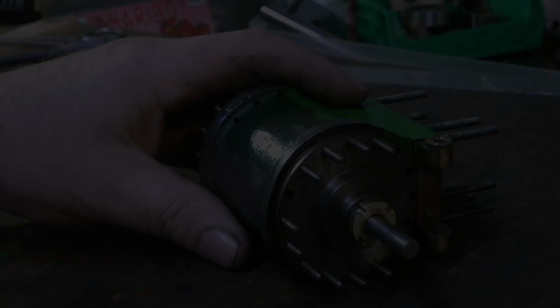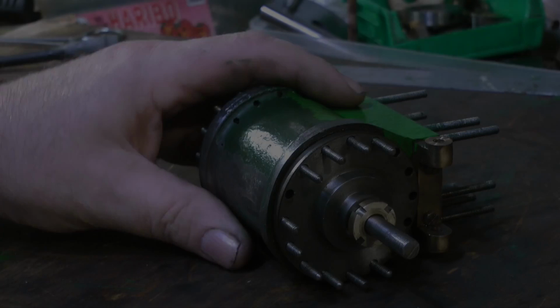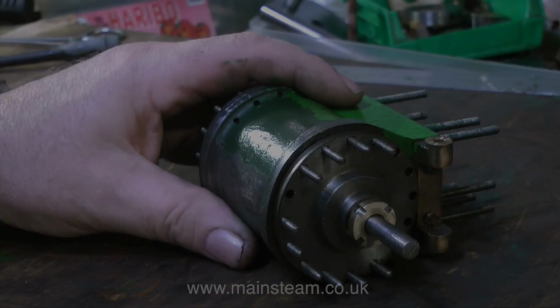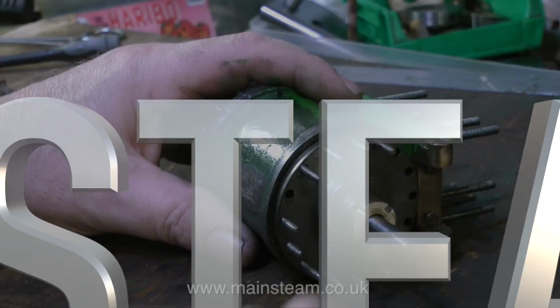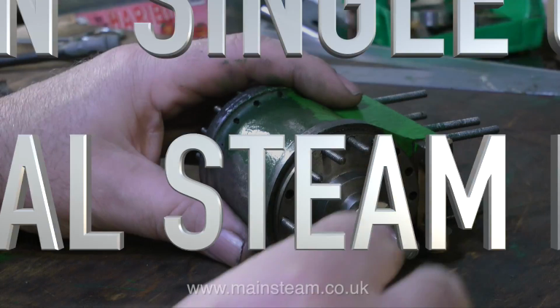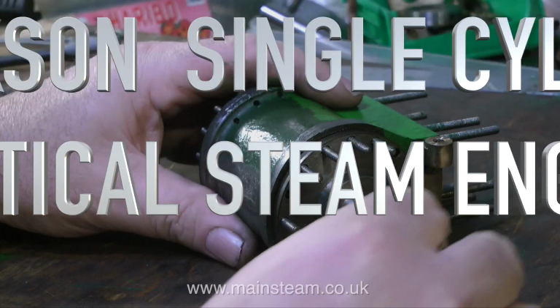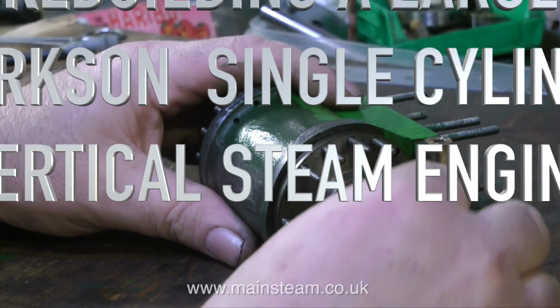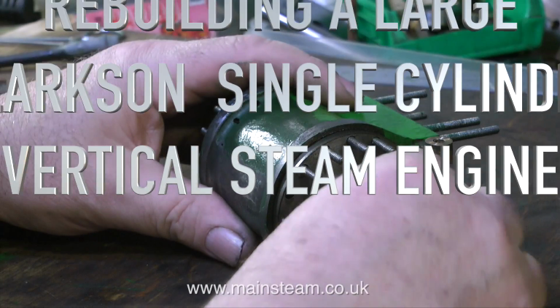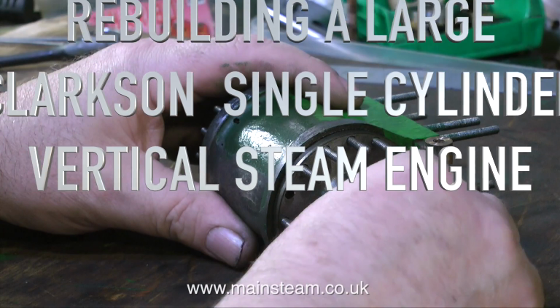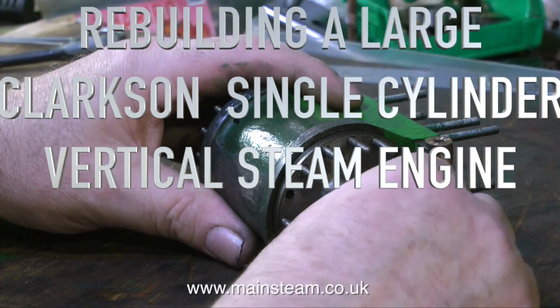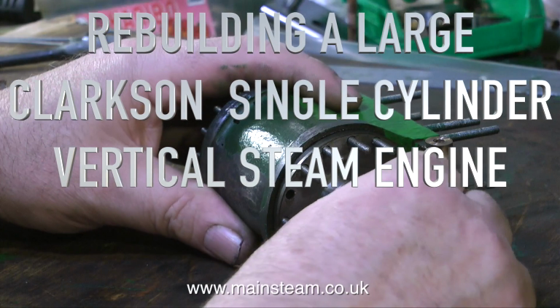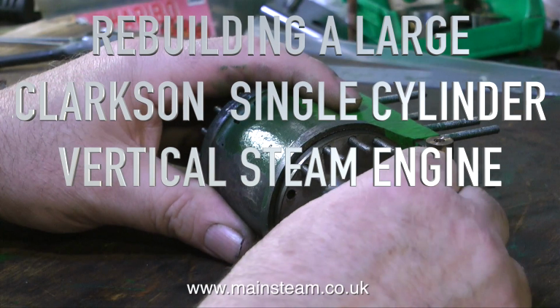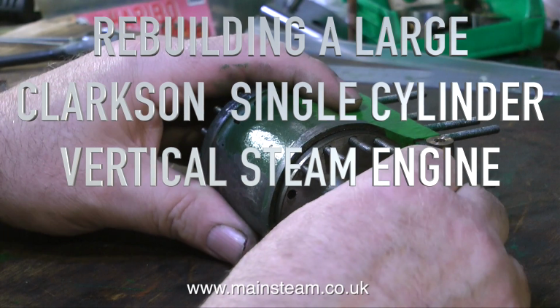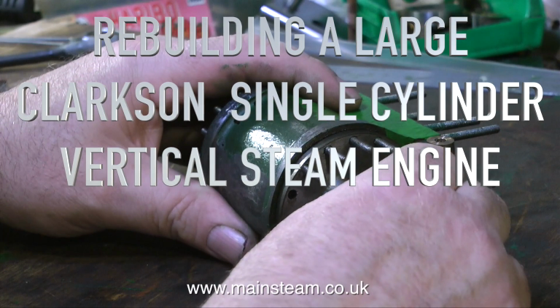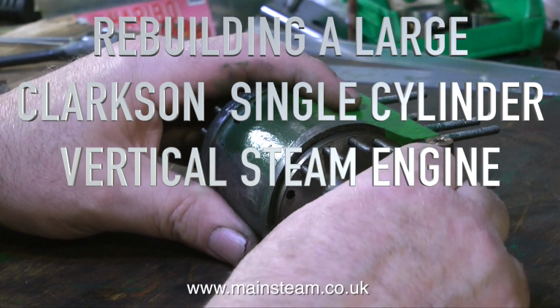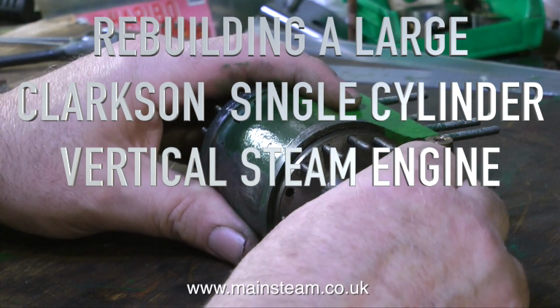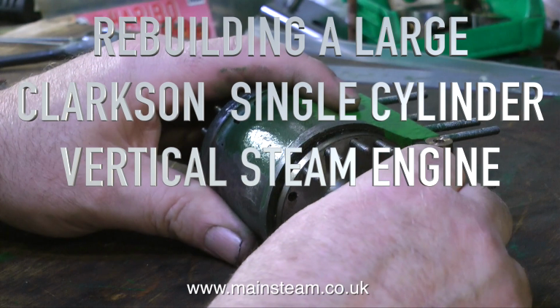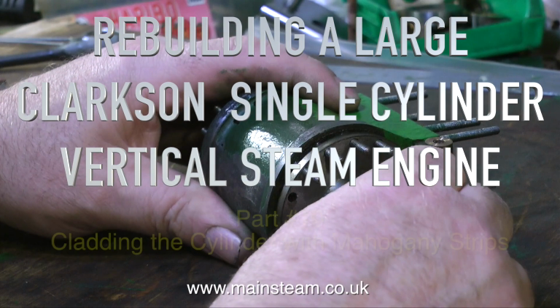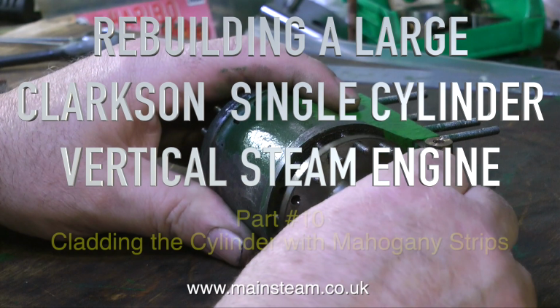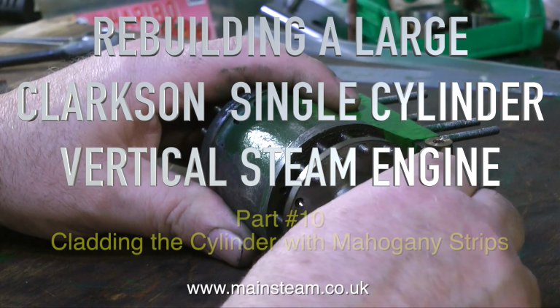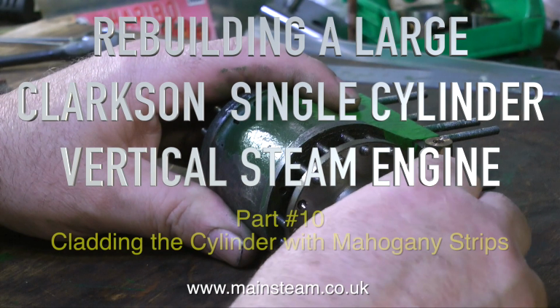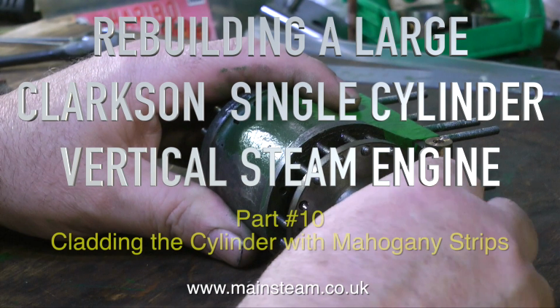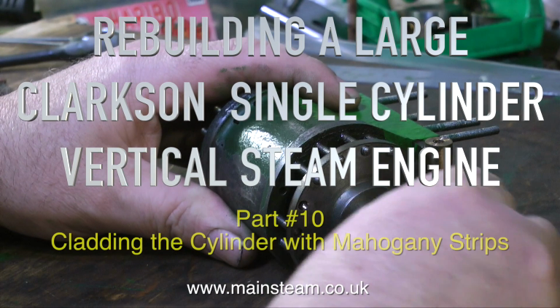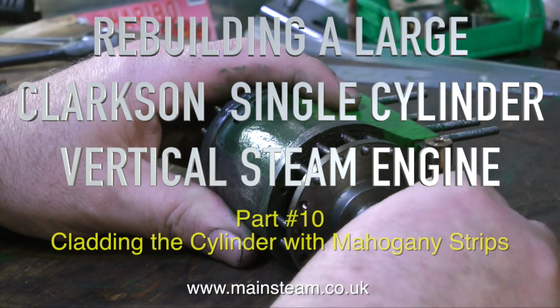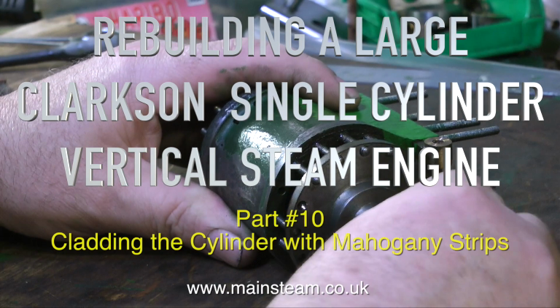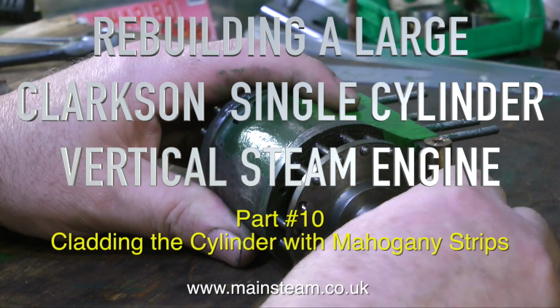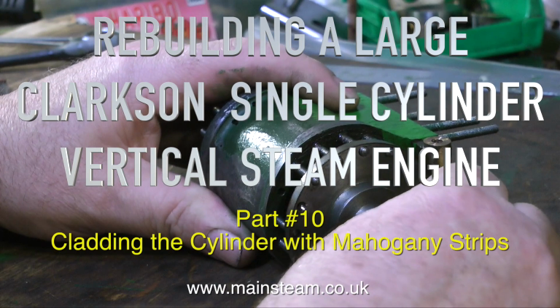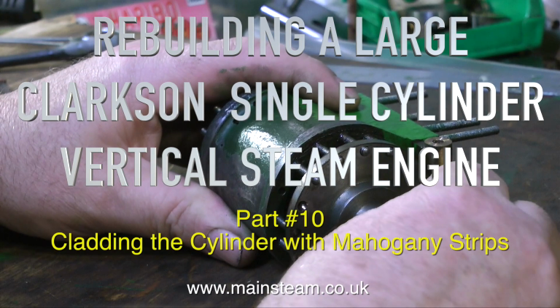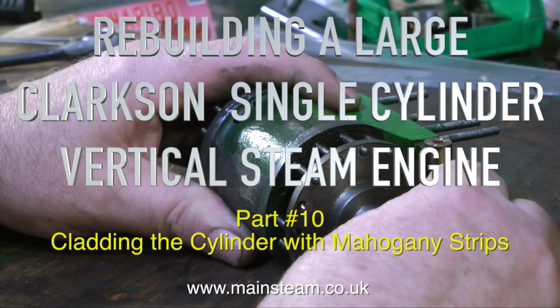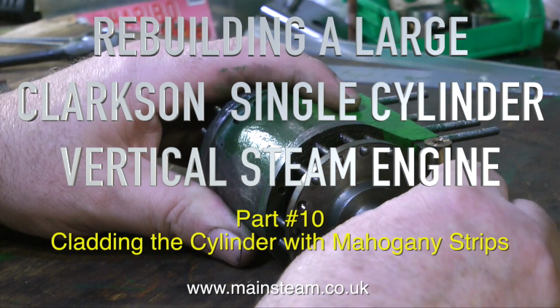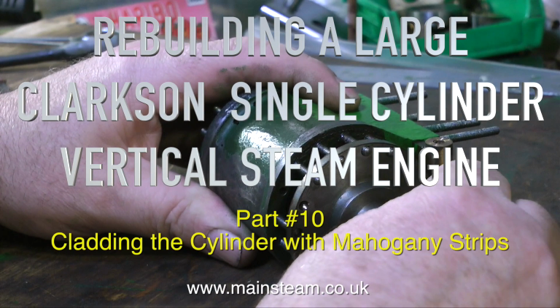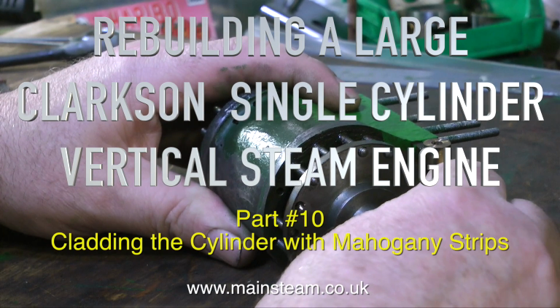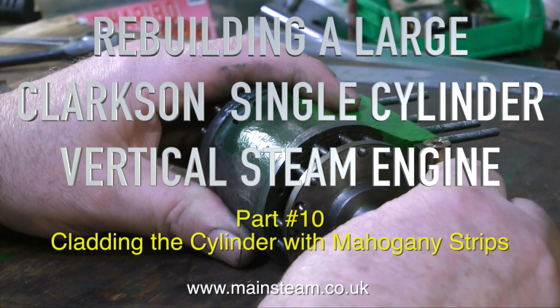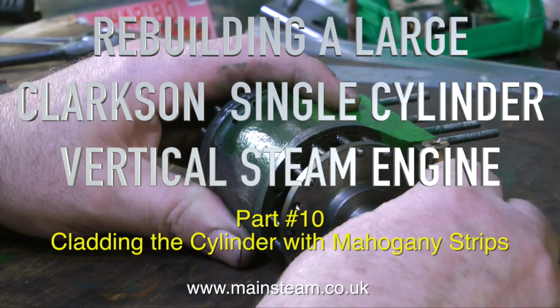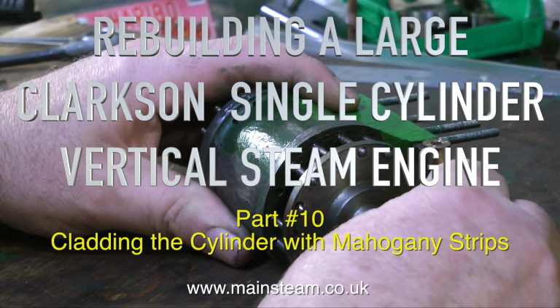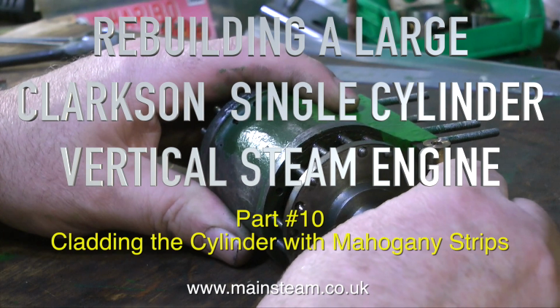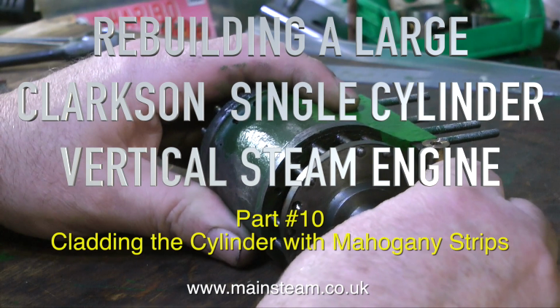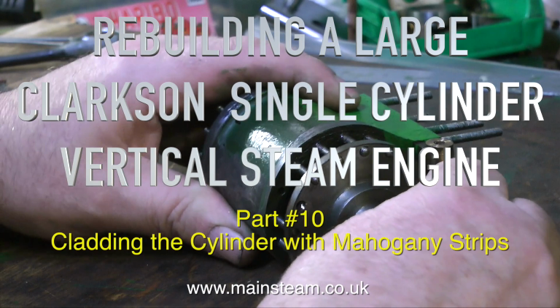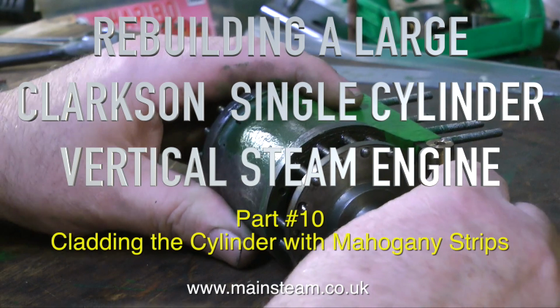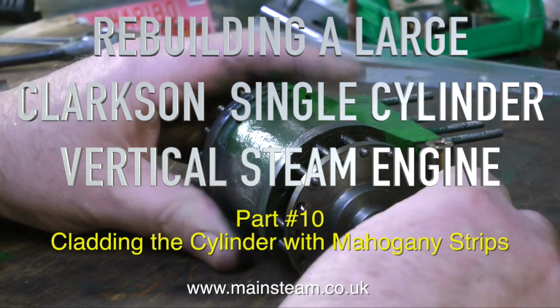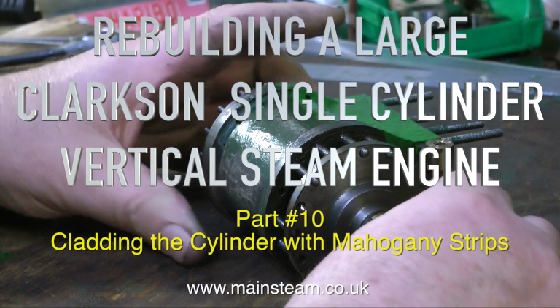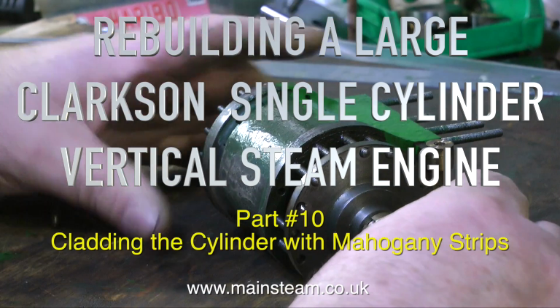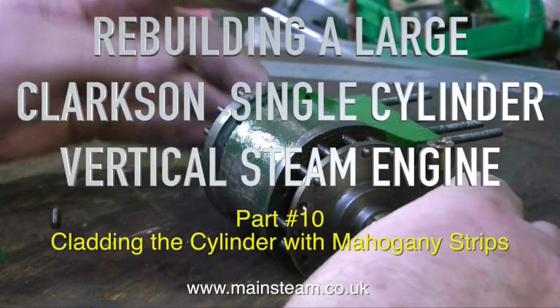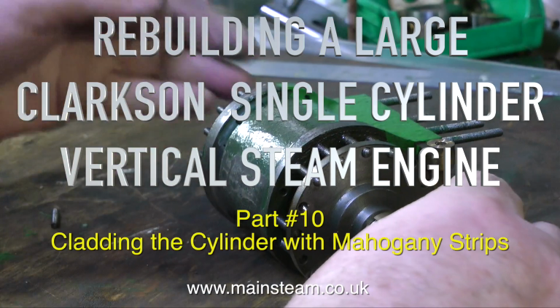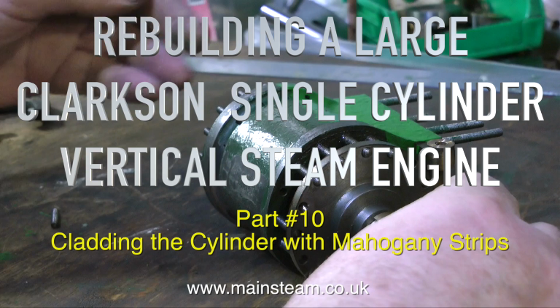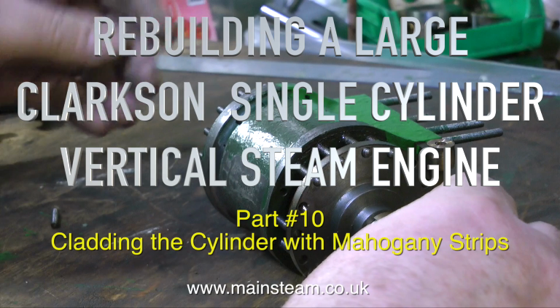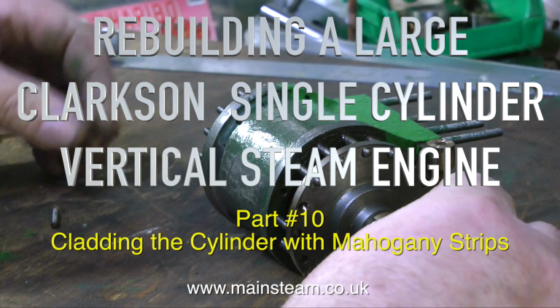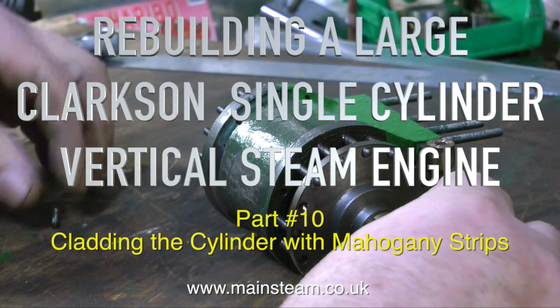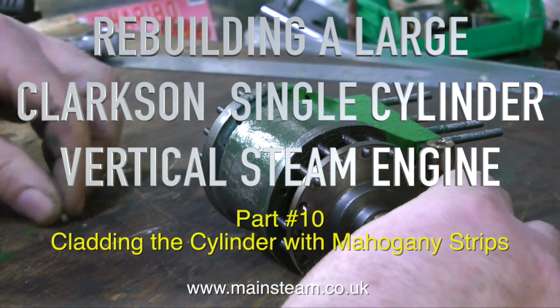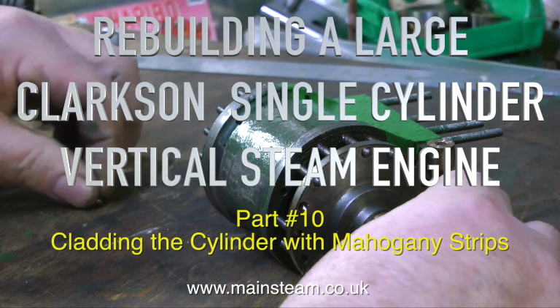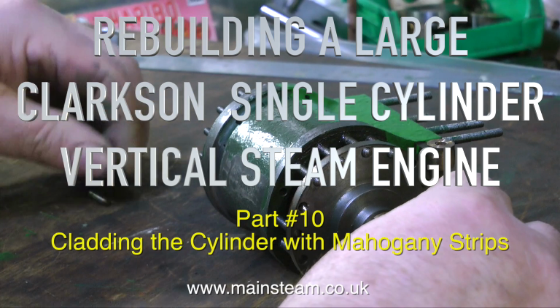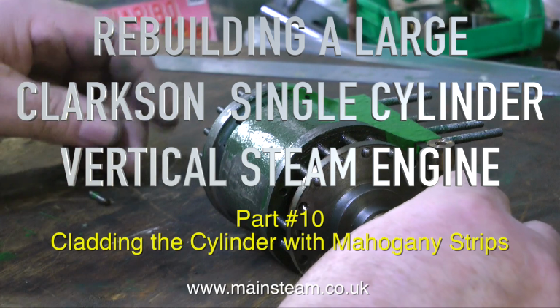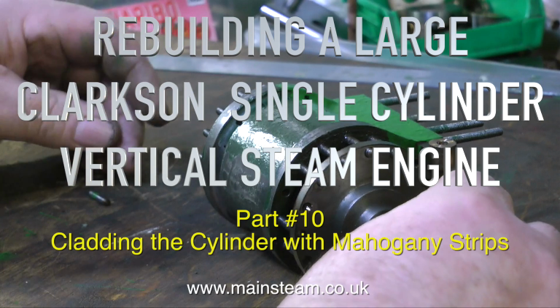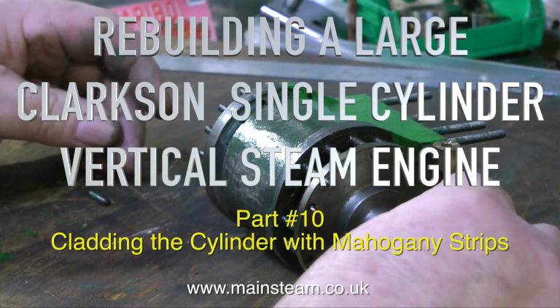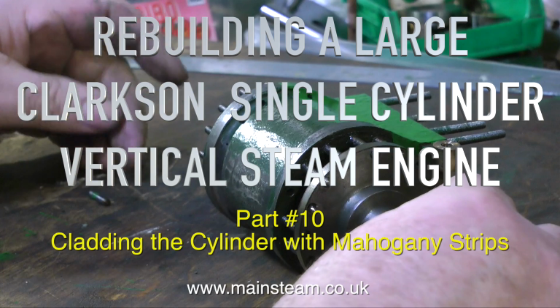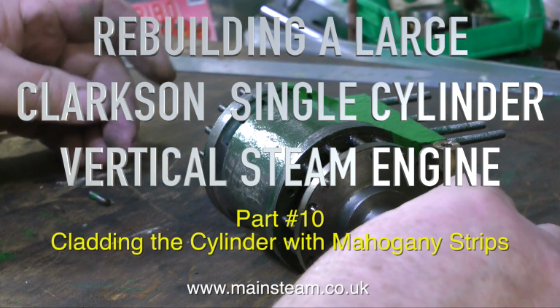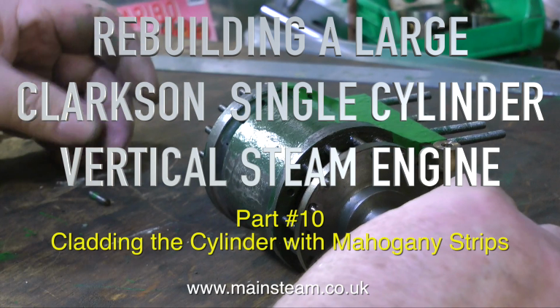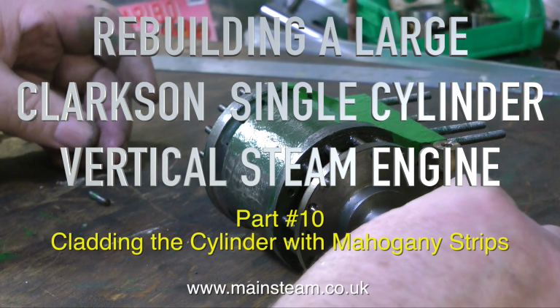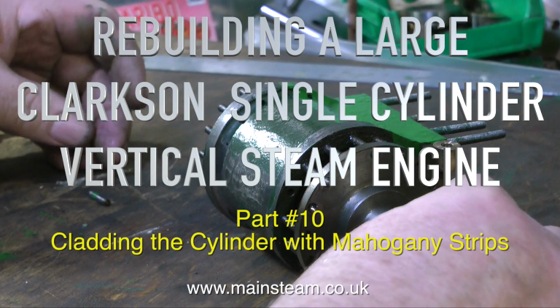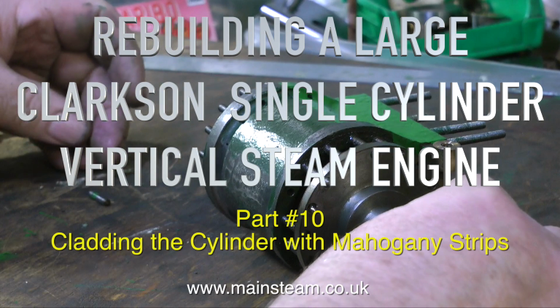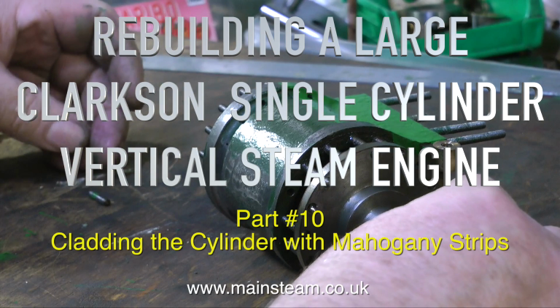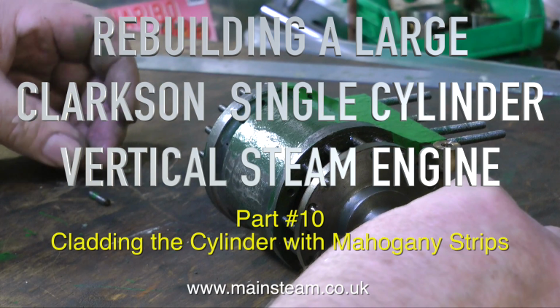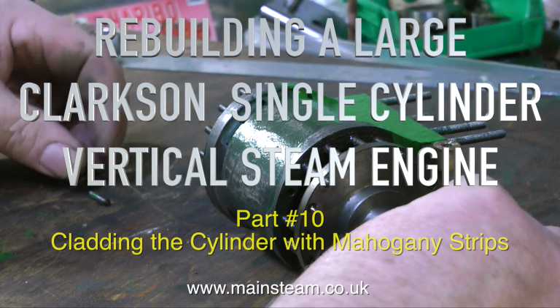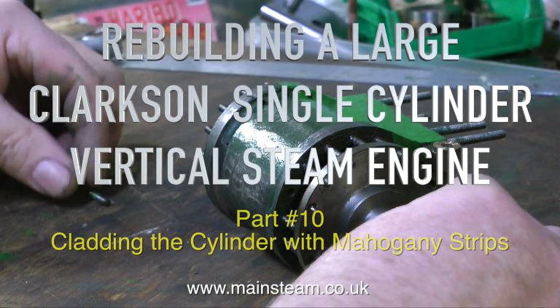Part 10 of the Large Clarkson Single Cylinder Vertical Steam Engine Rebuild. This covers cladding the cylinder with mahogany strips.